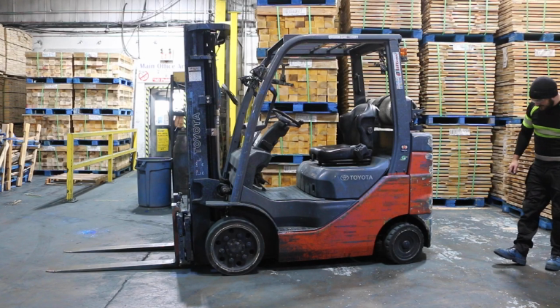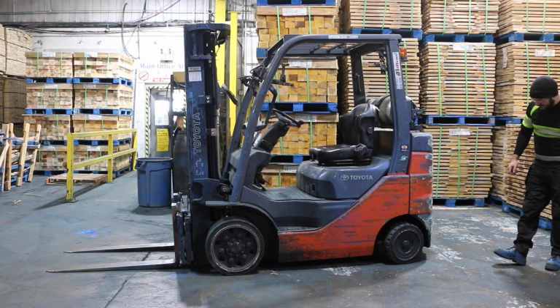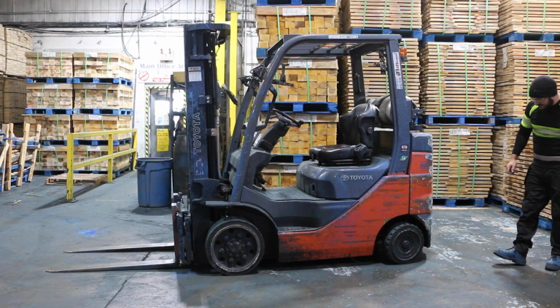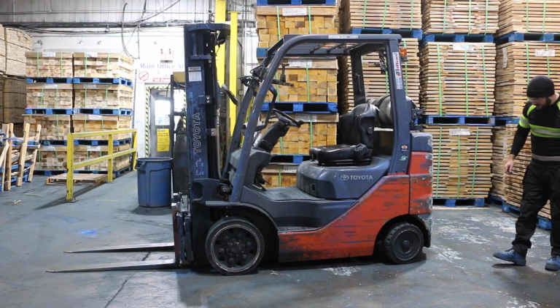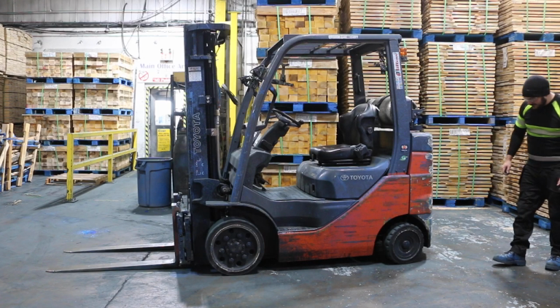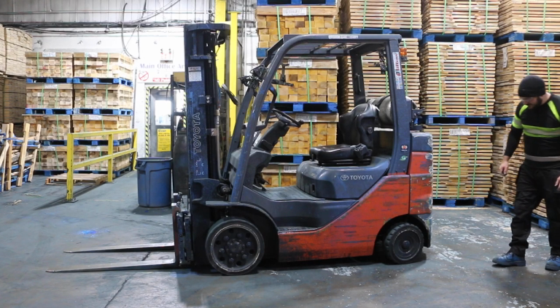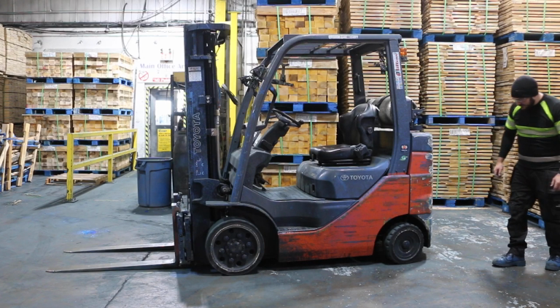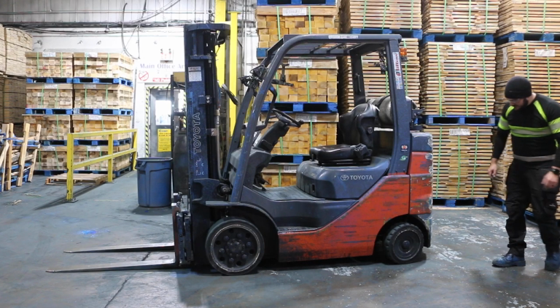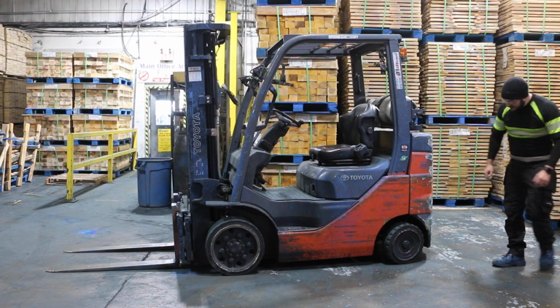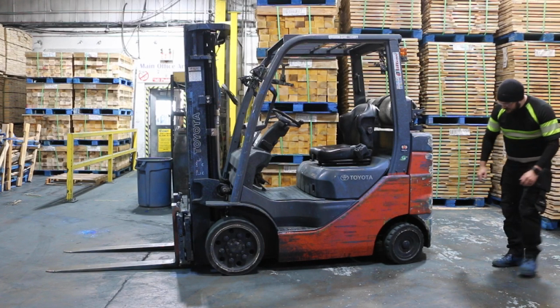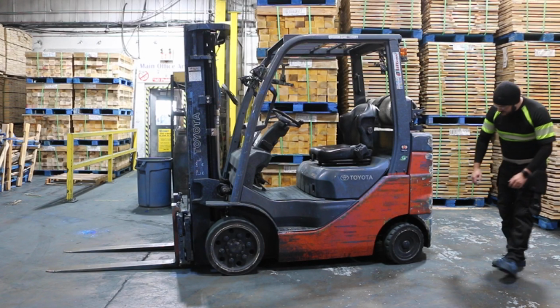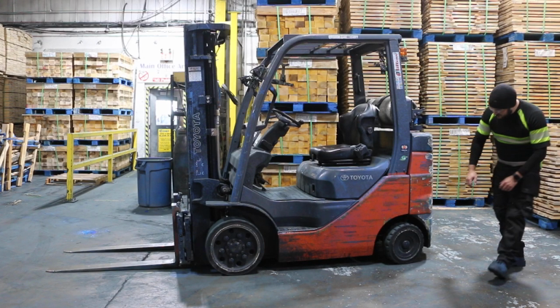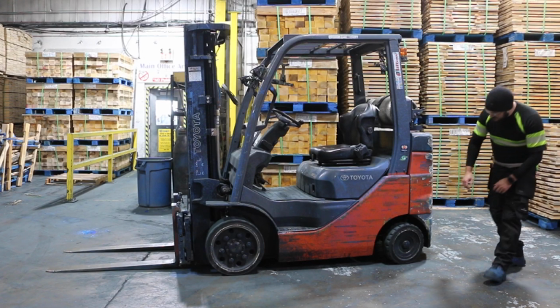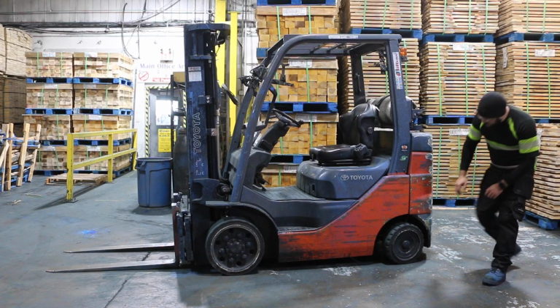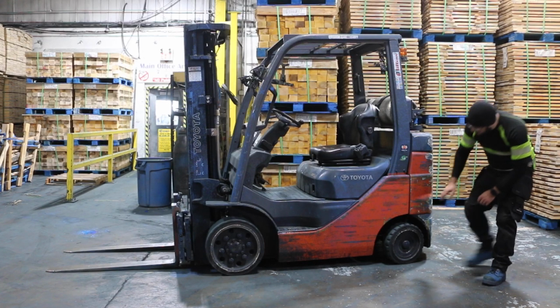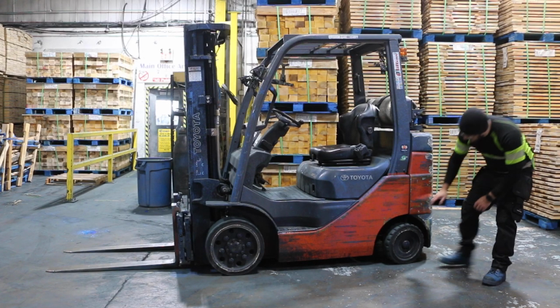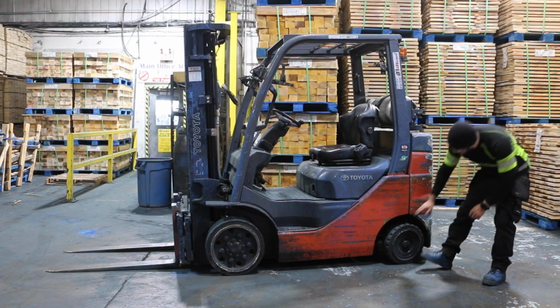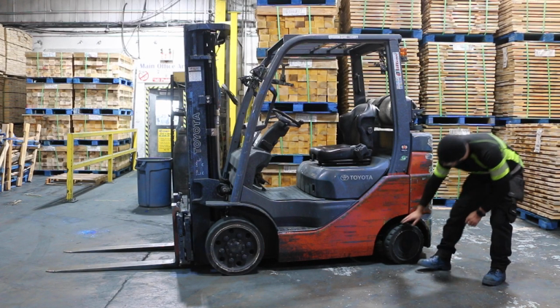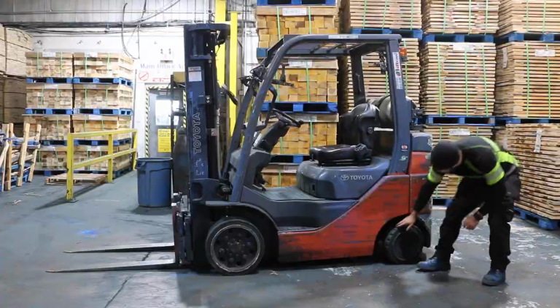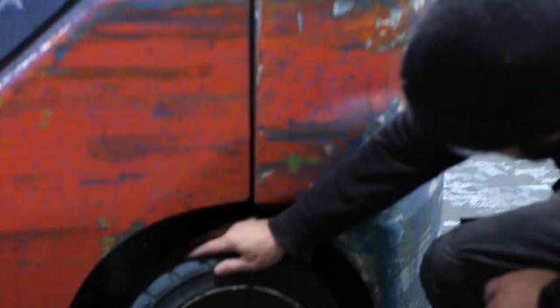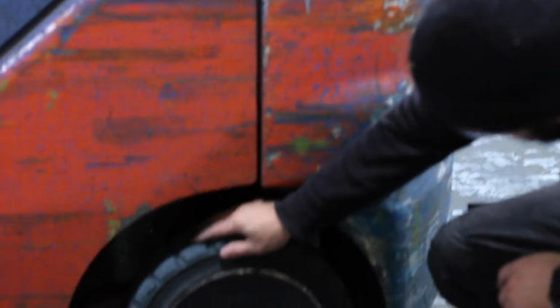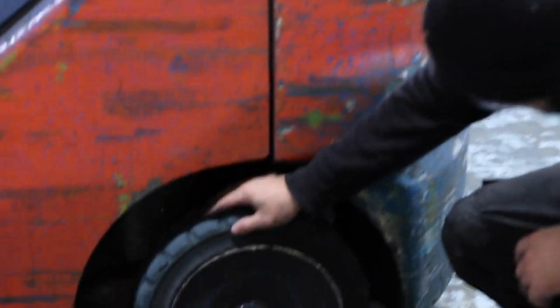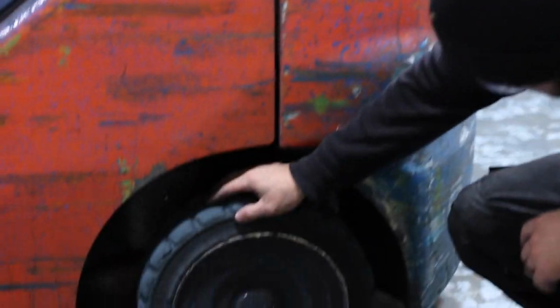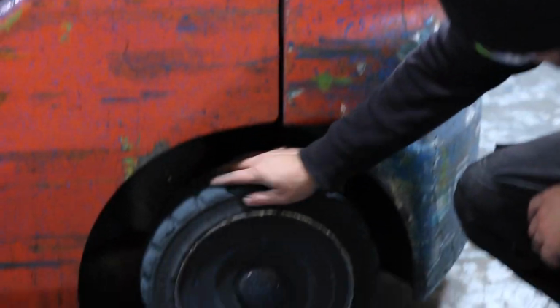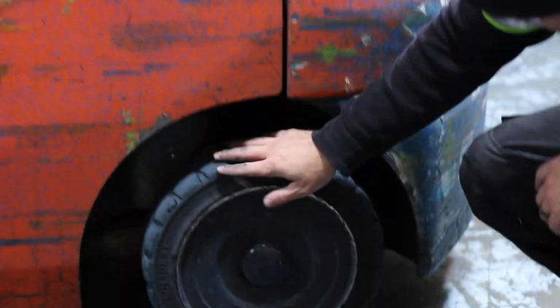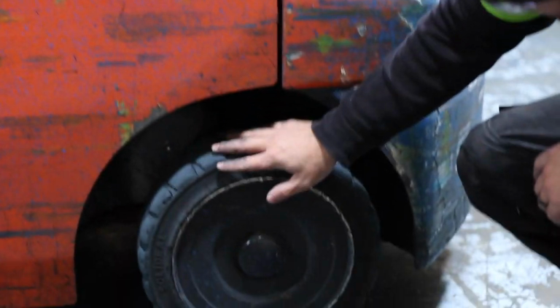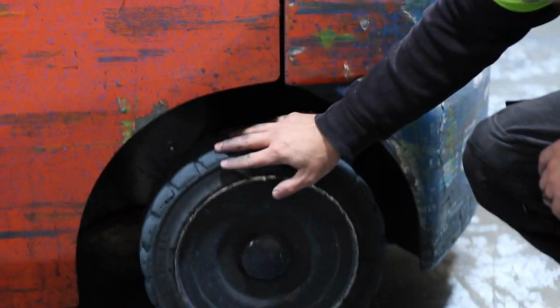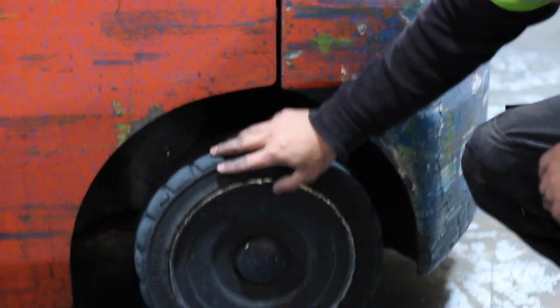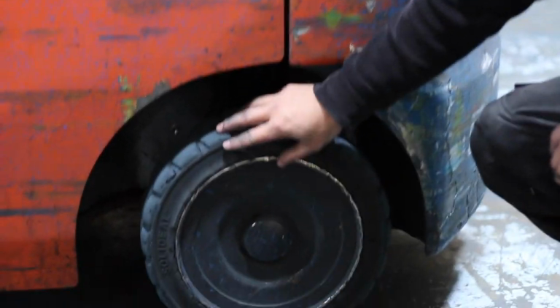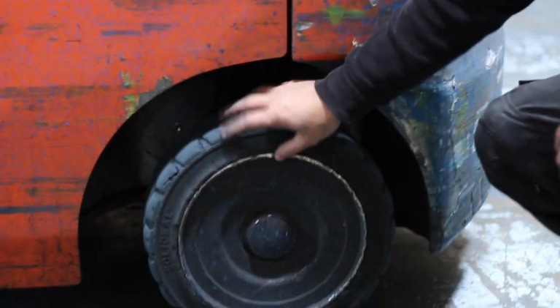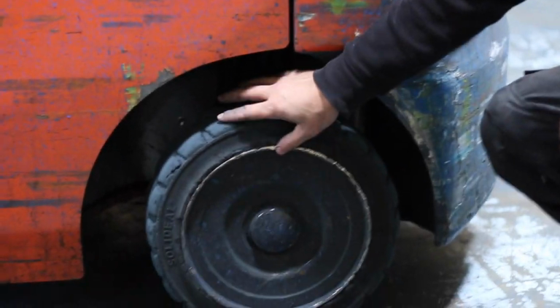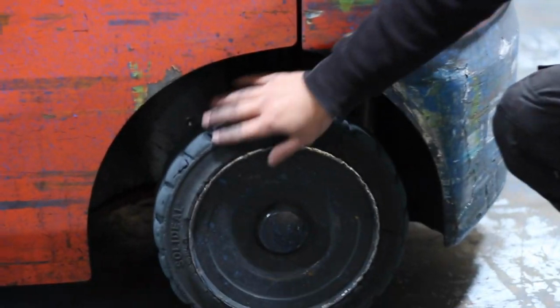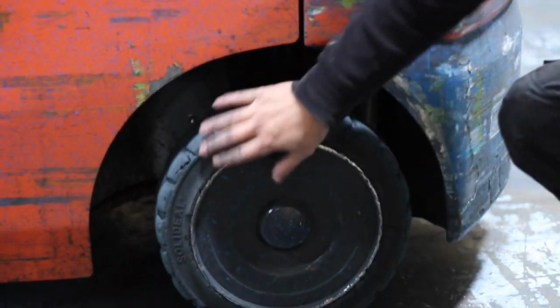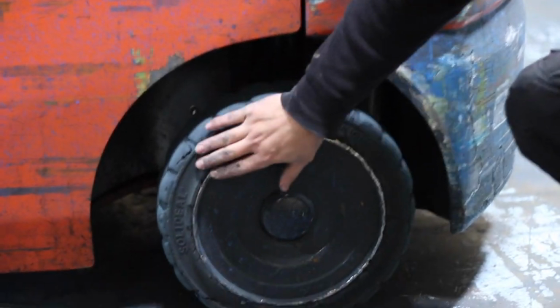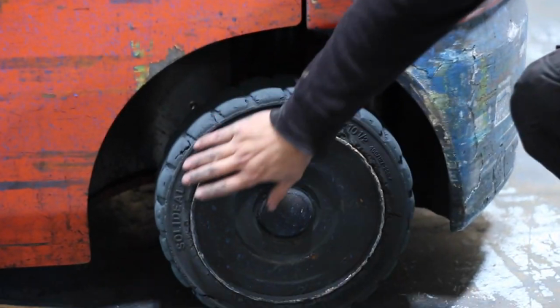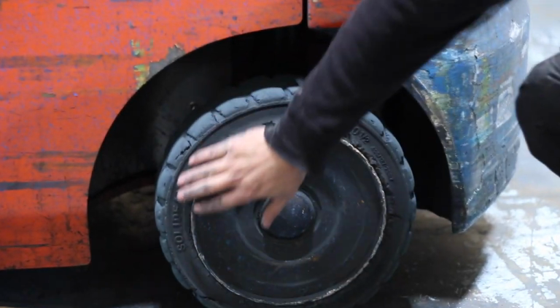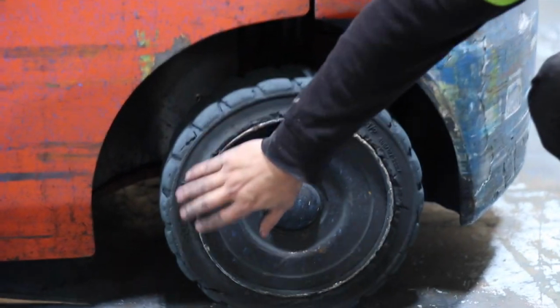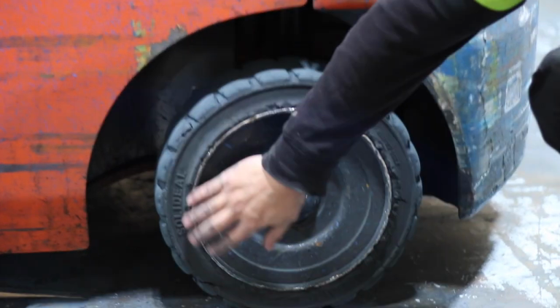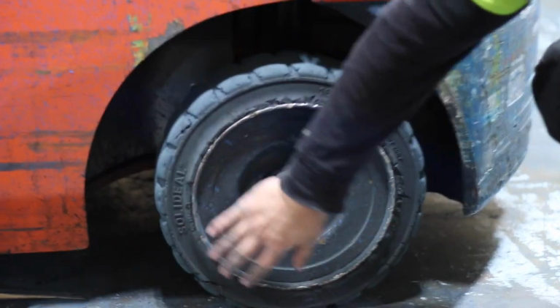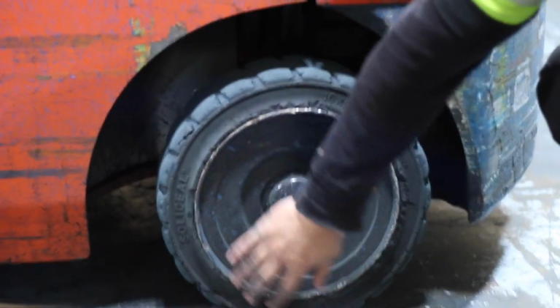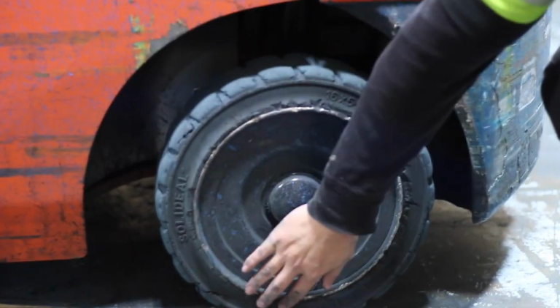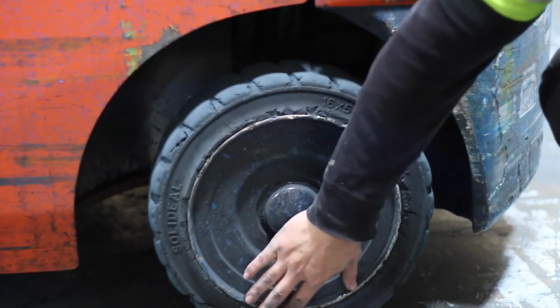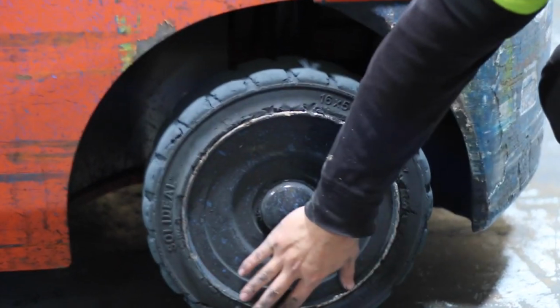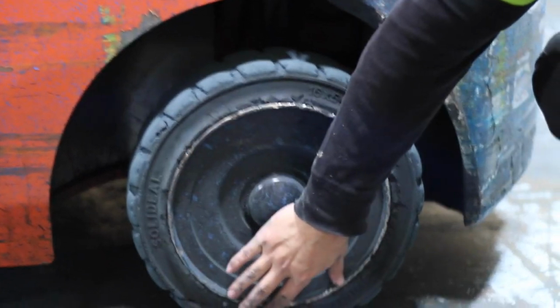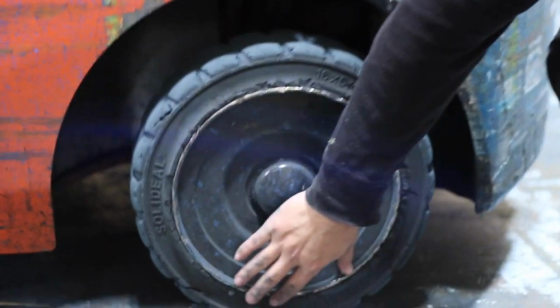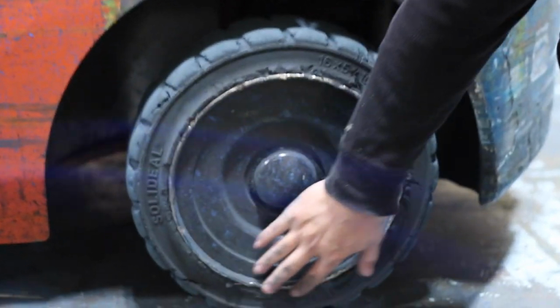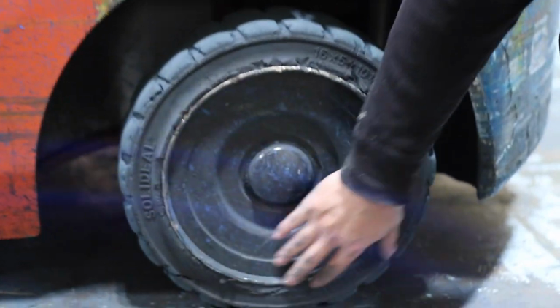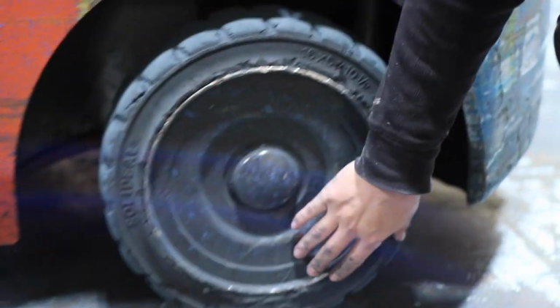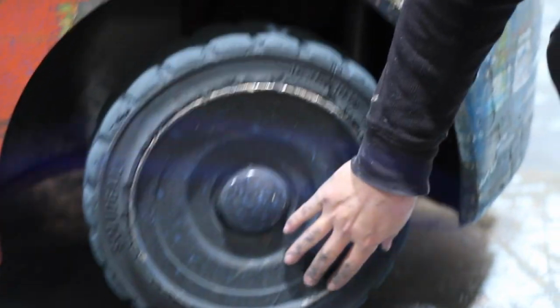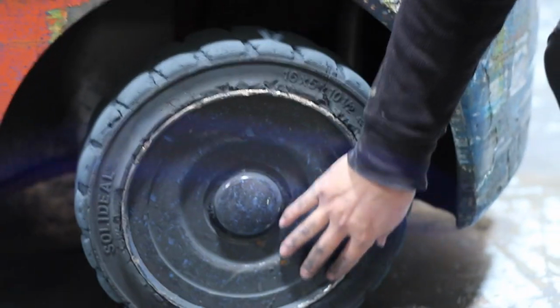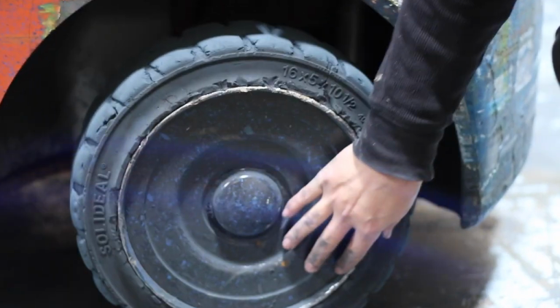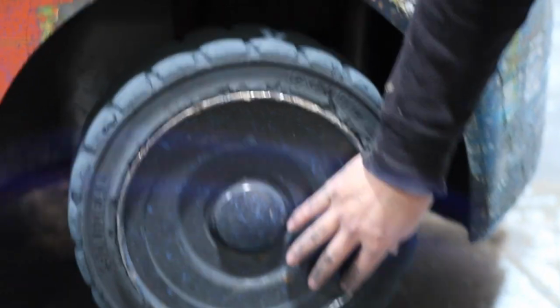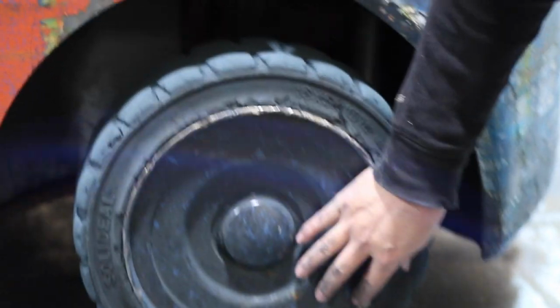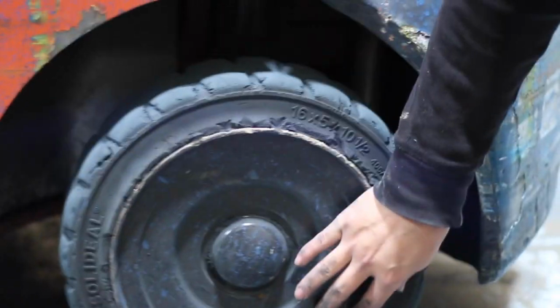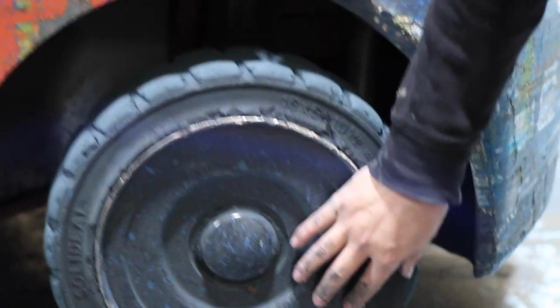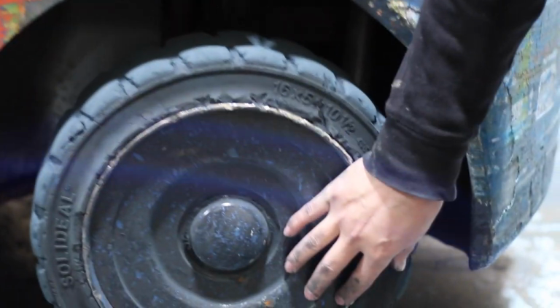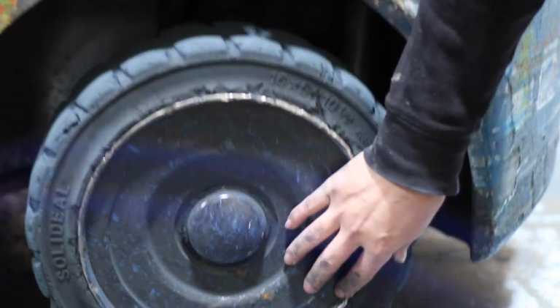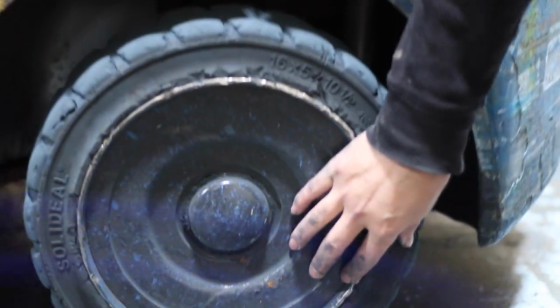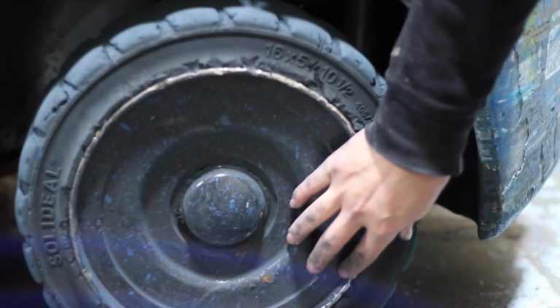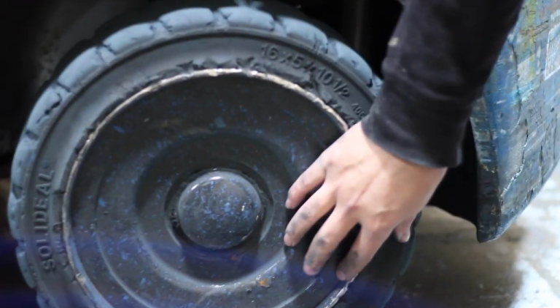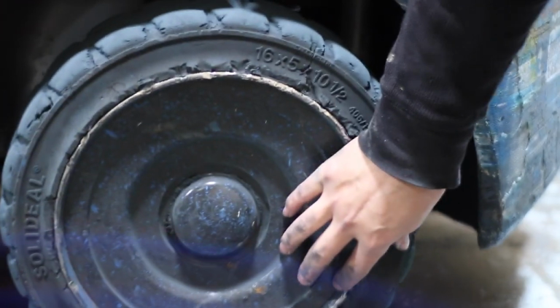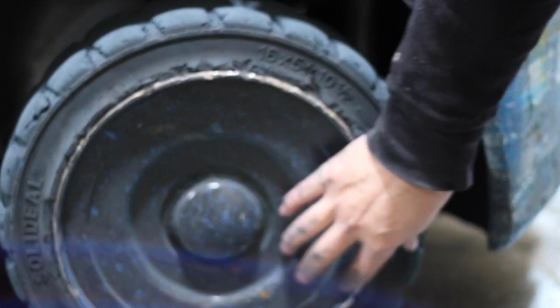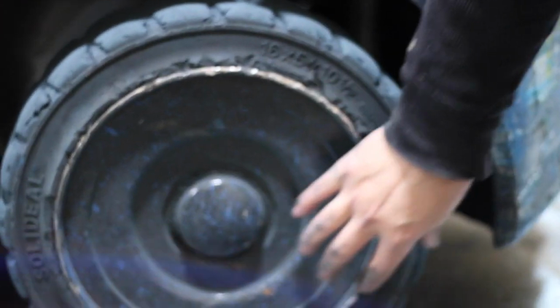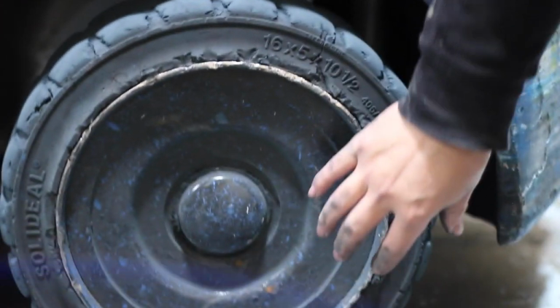Ensure the forklift tires are in good condition. Check for slashes, cuts, air pressure, and pneumatic tires.